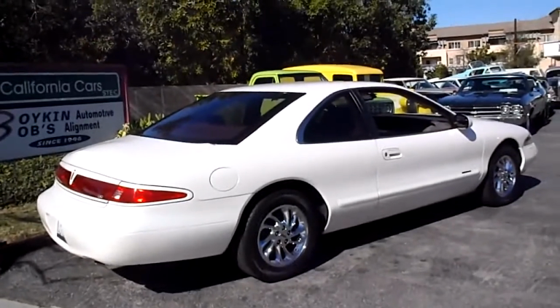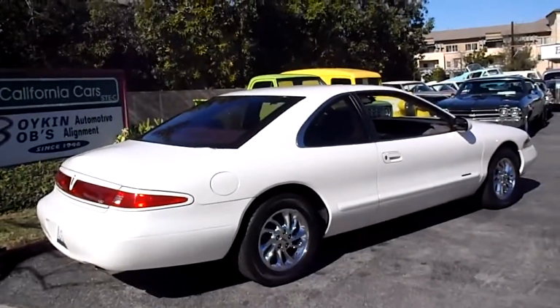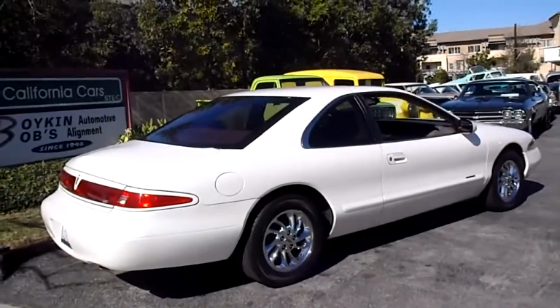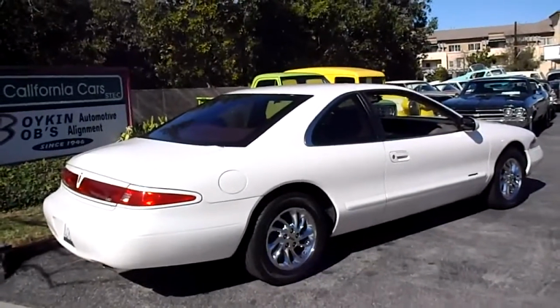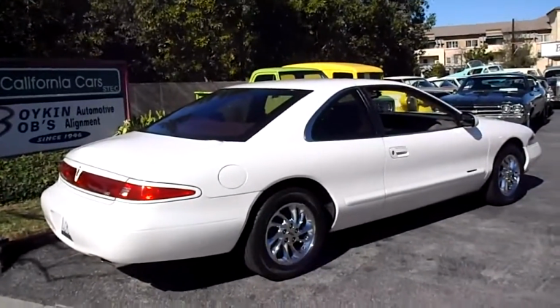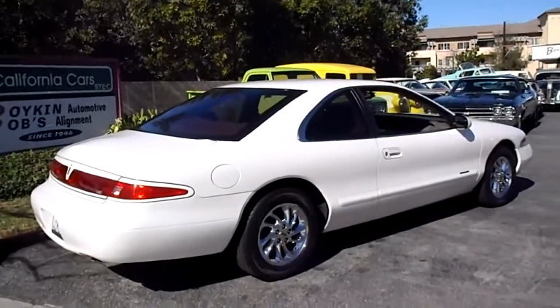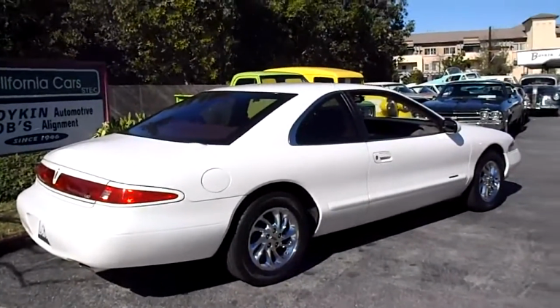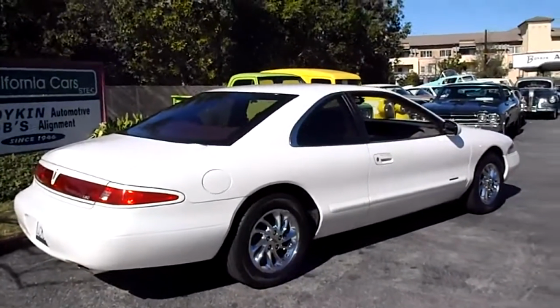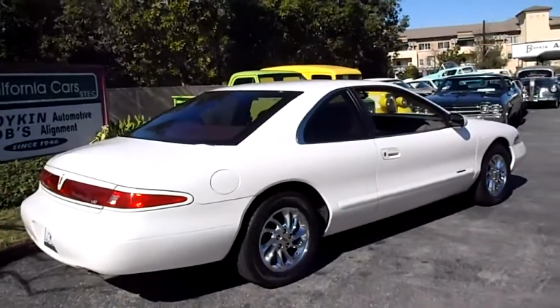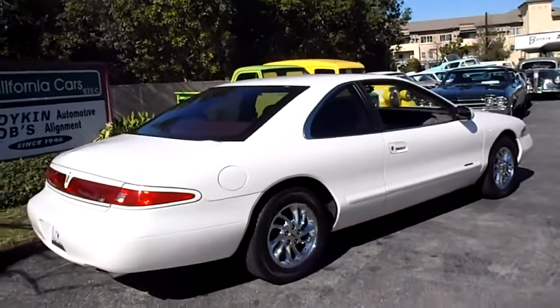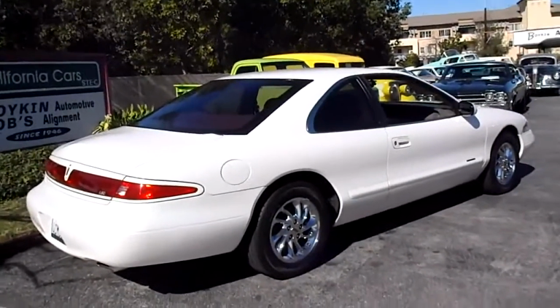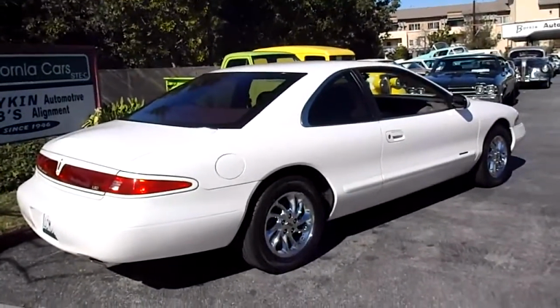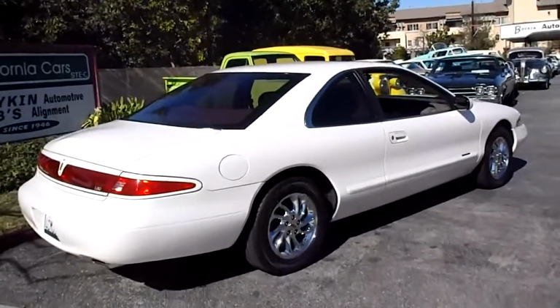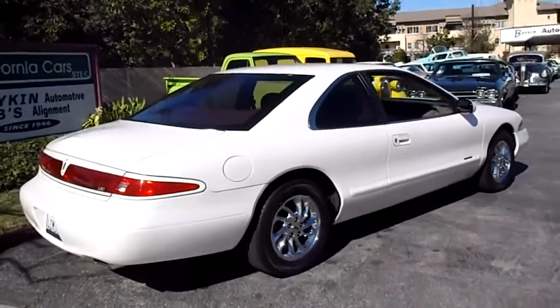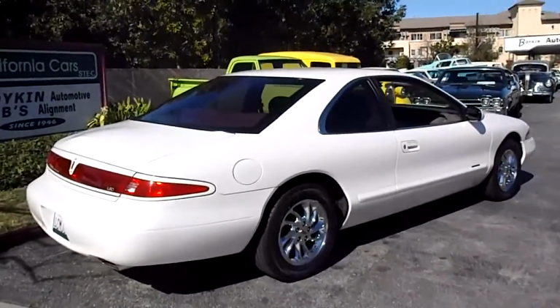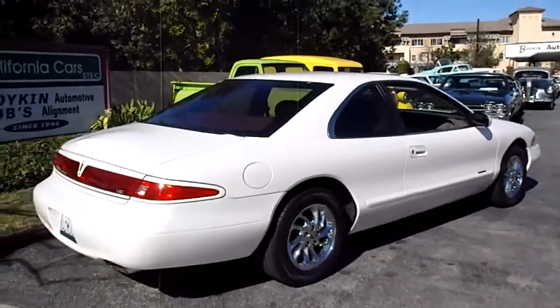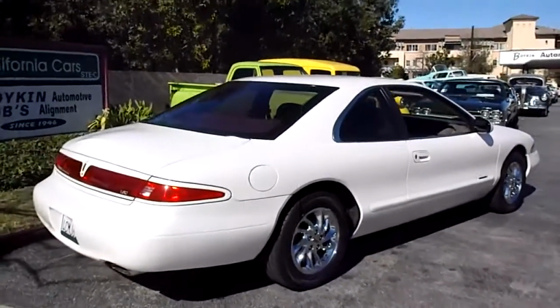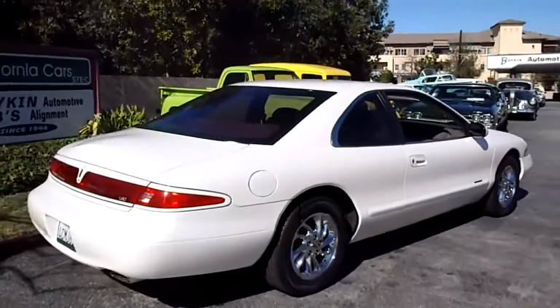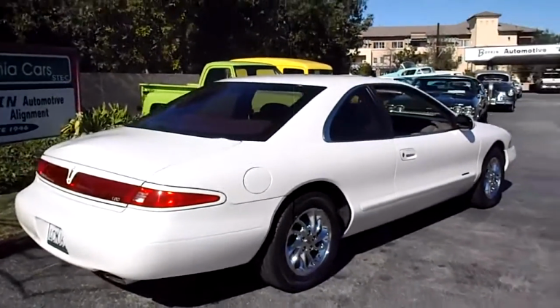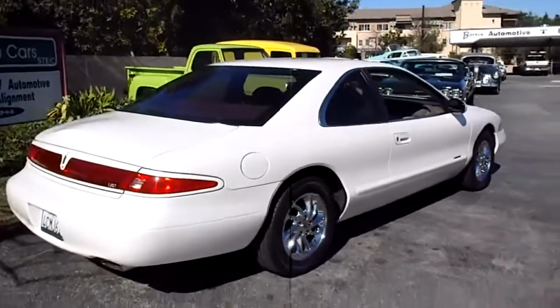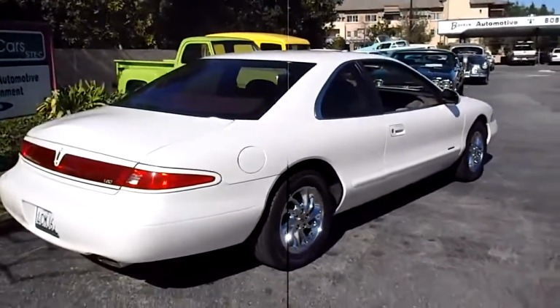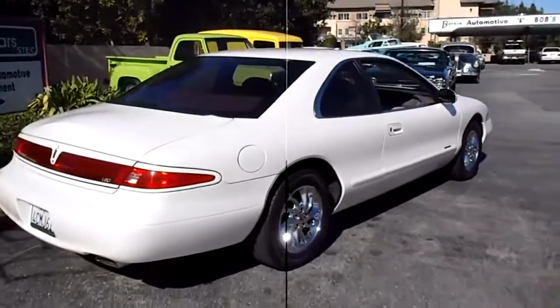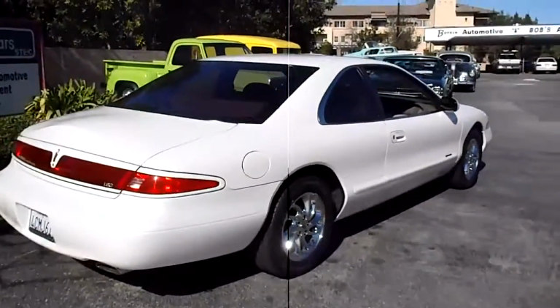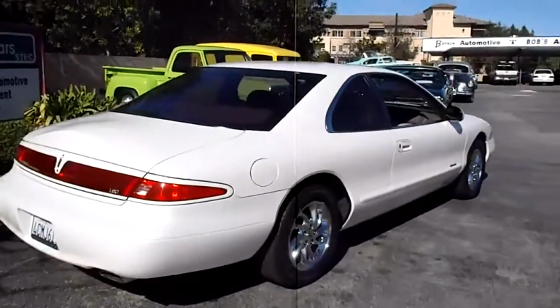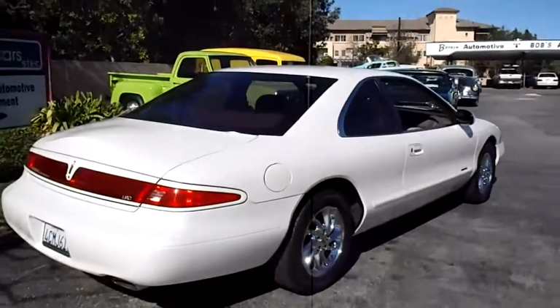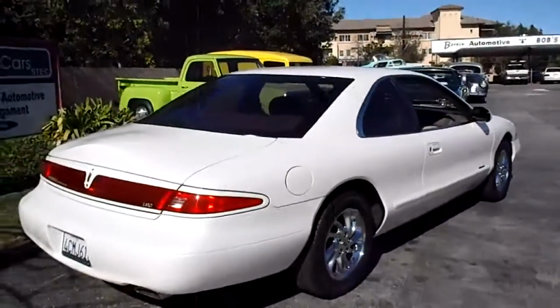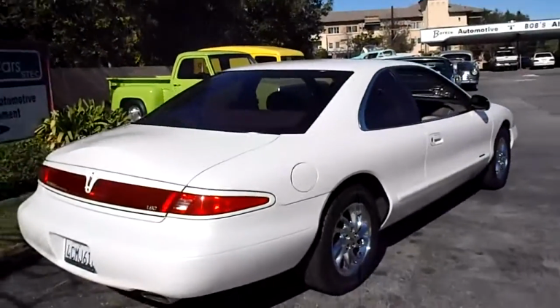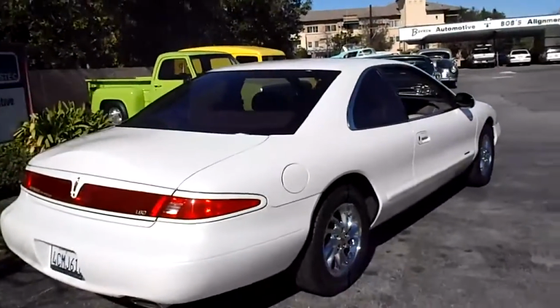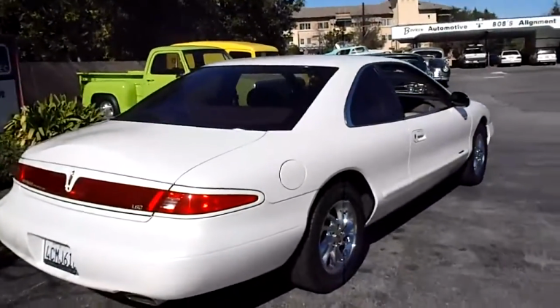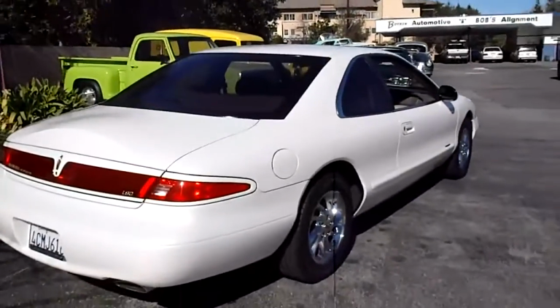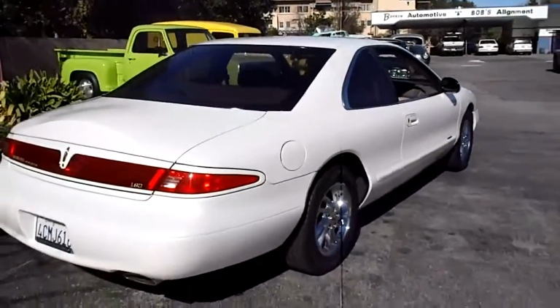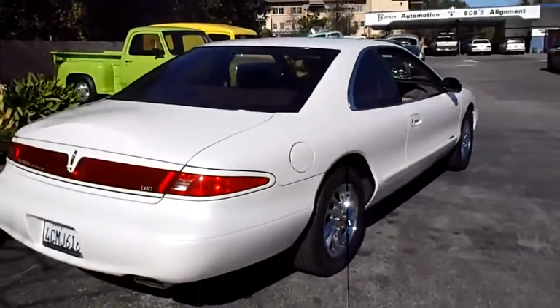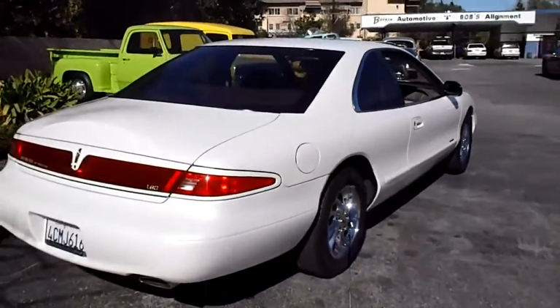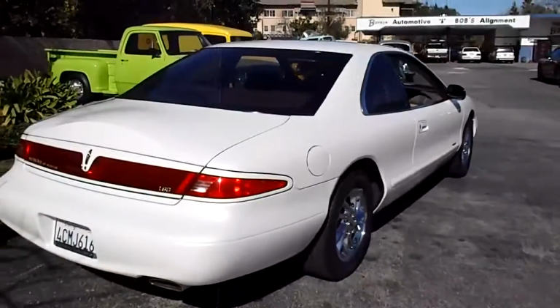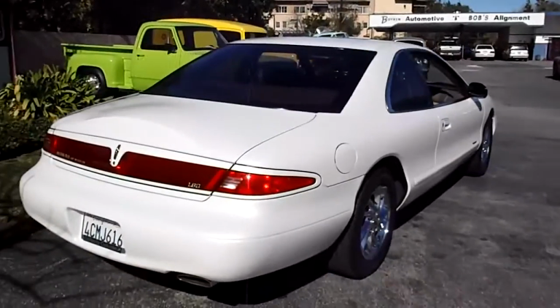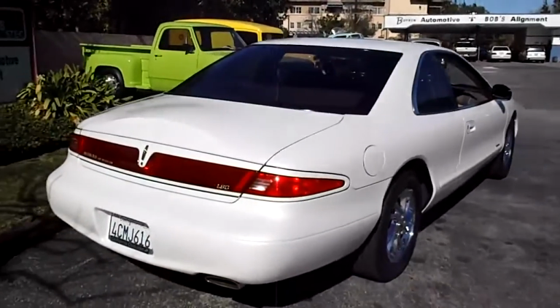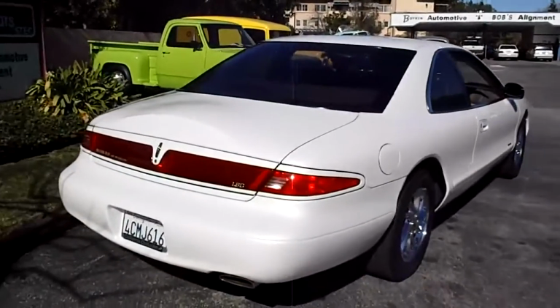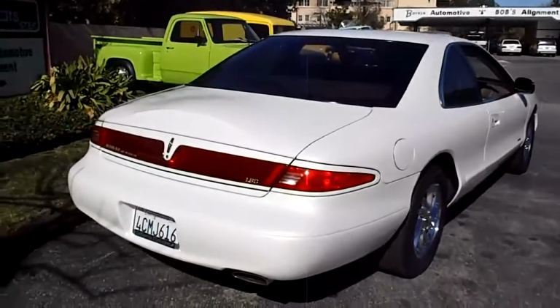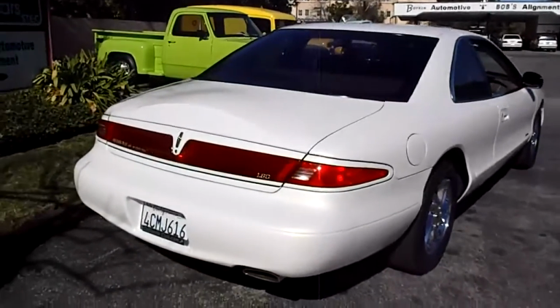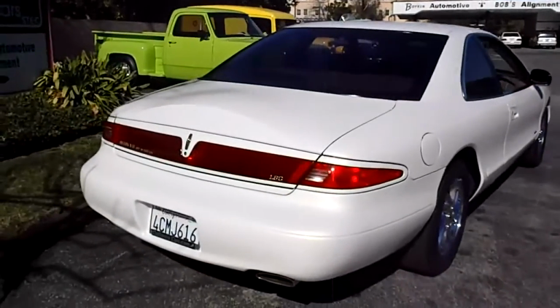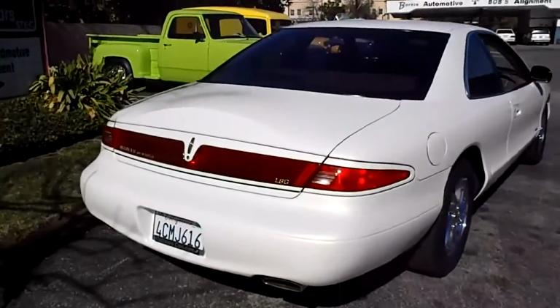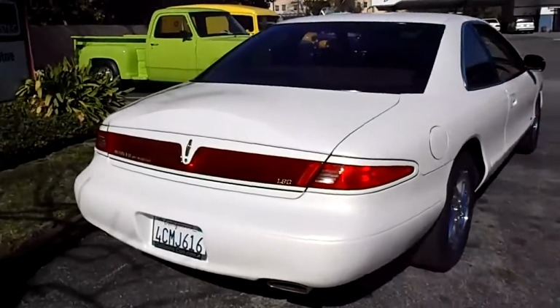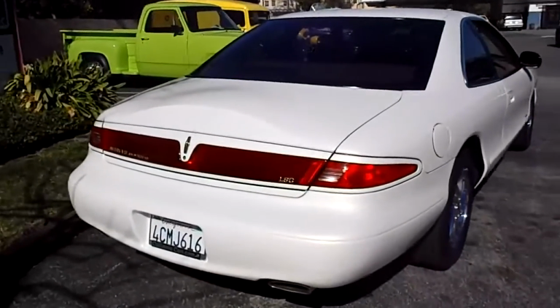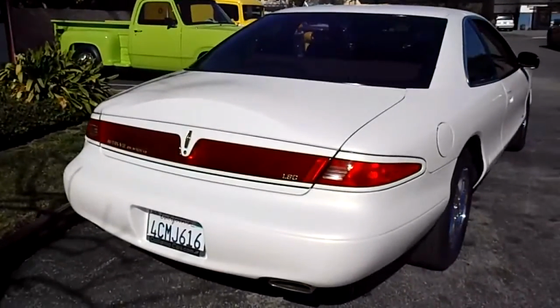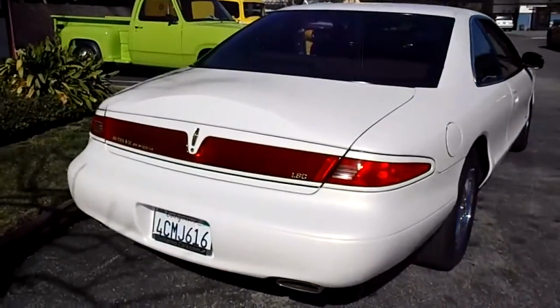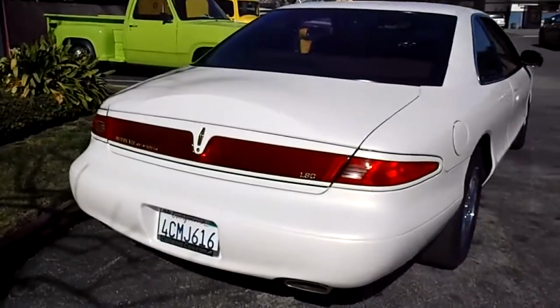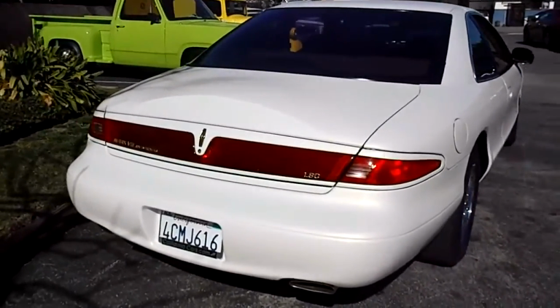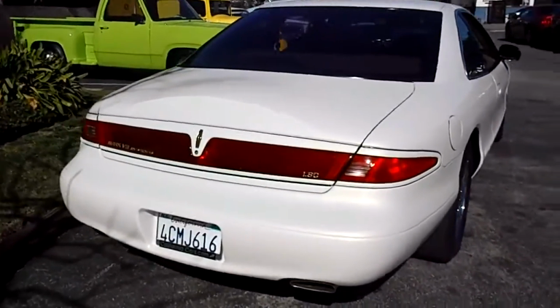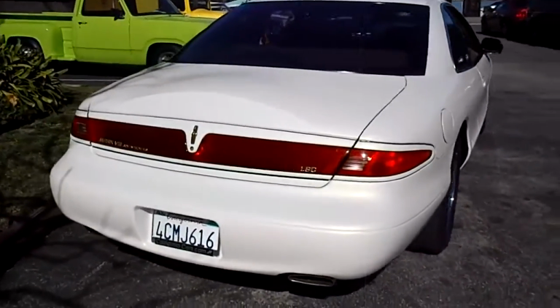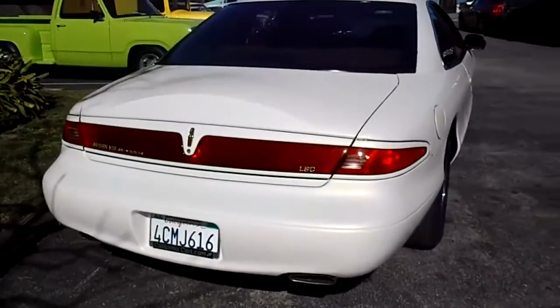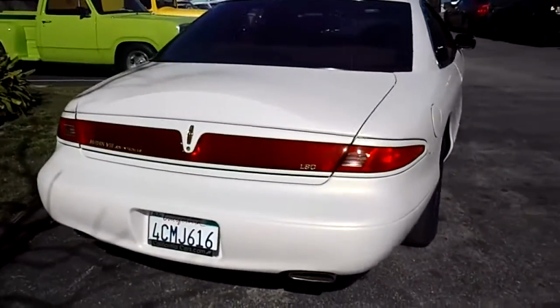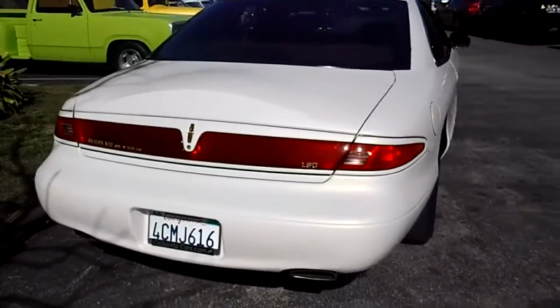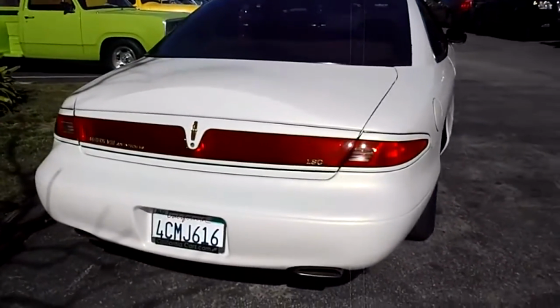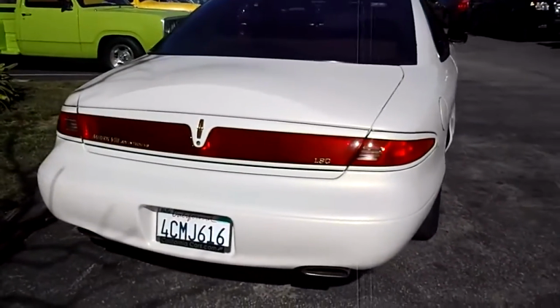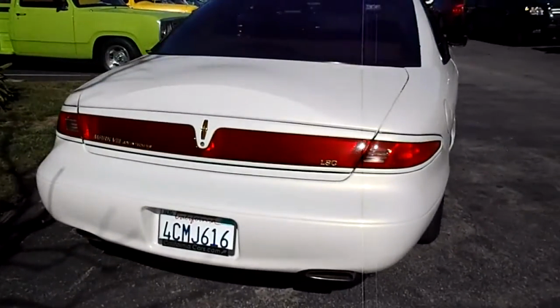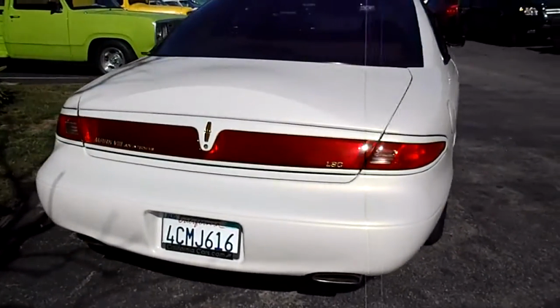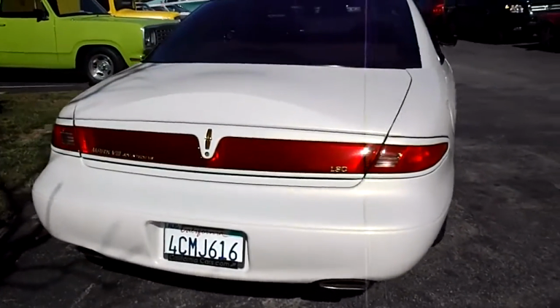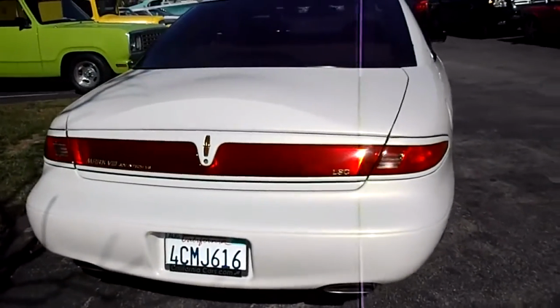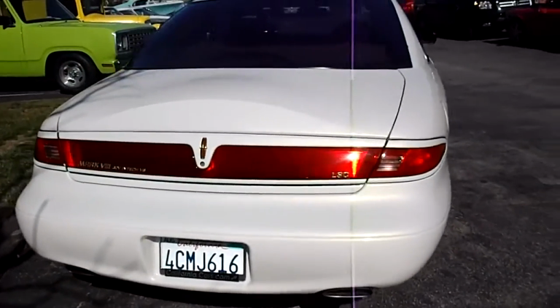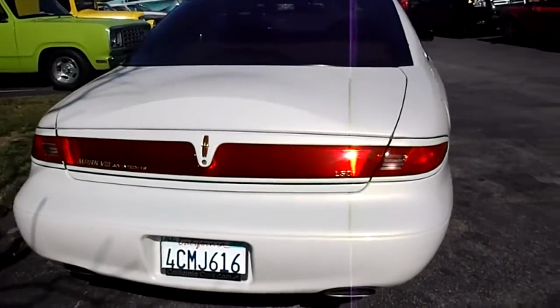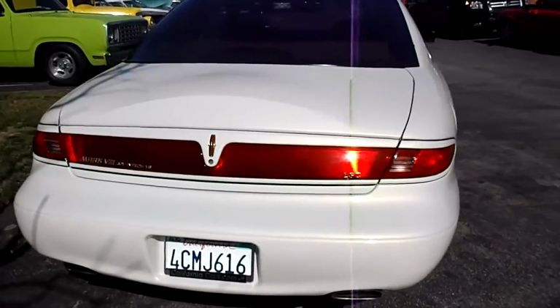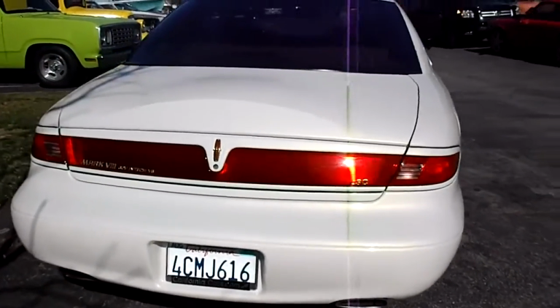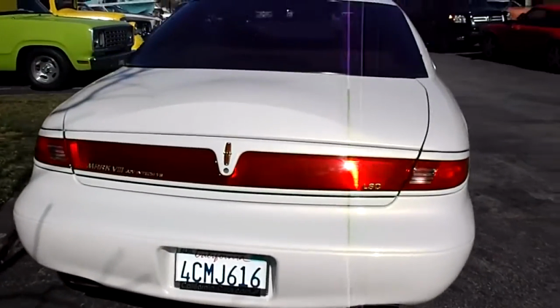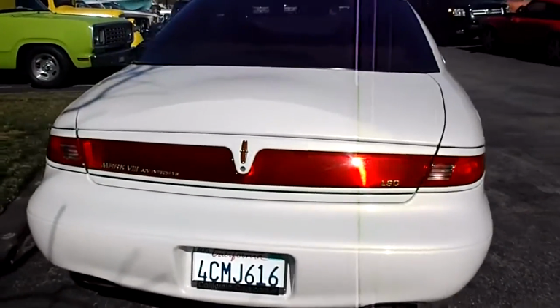Look at this one. This ain't your daddy's Lincoln. A 1998 Lincoln LSC Mark 8.